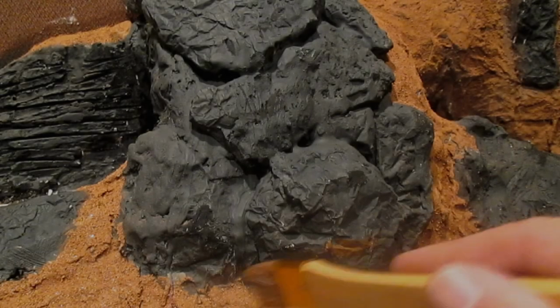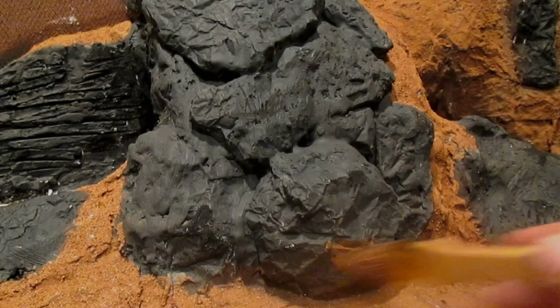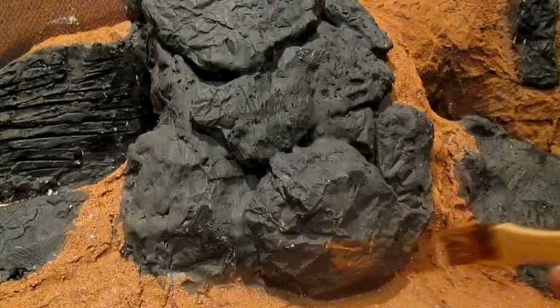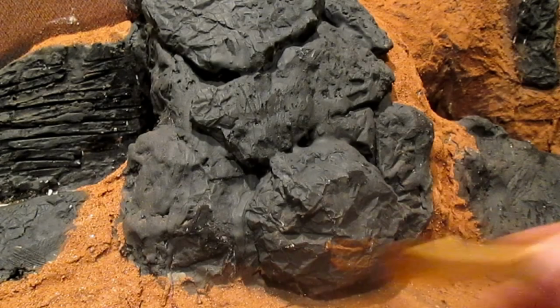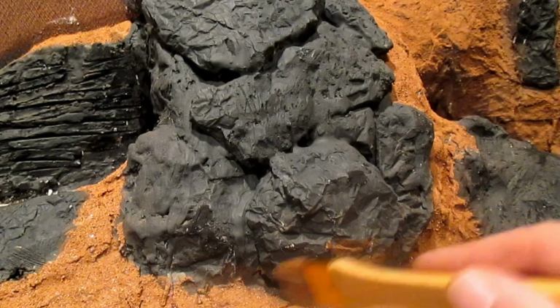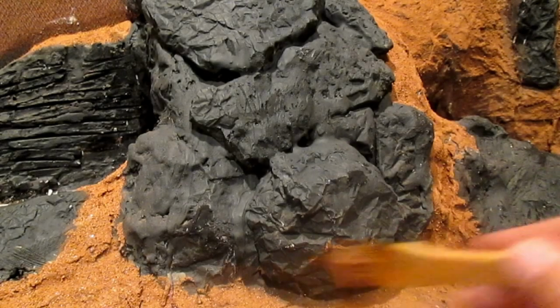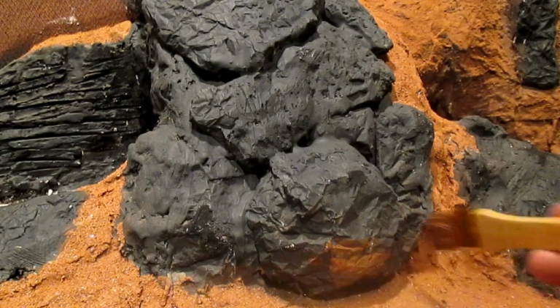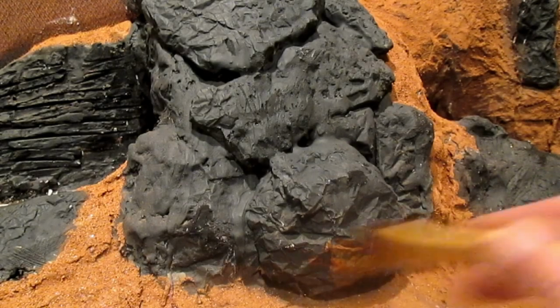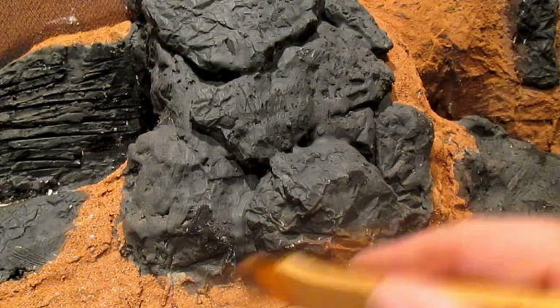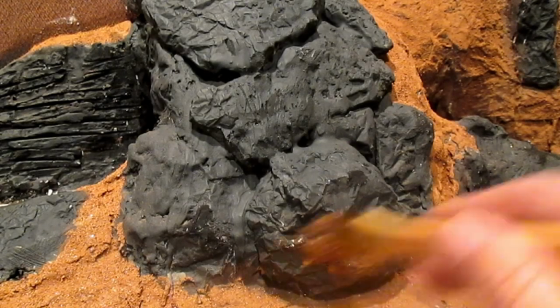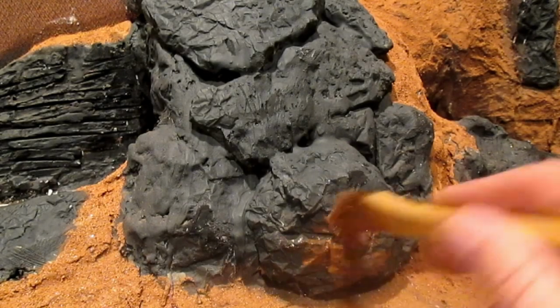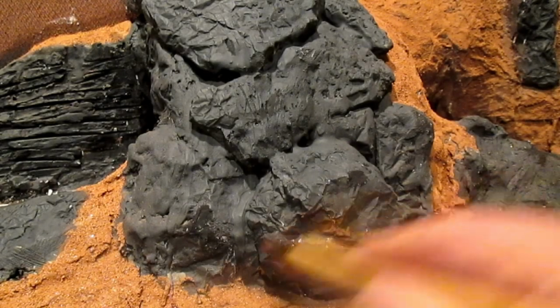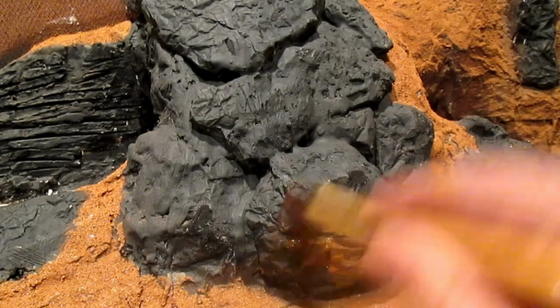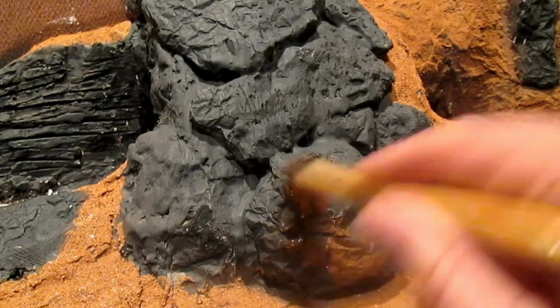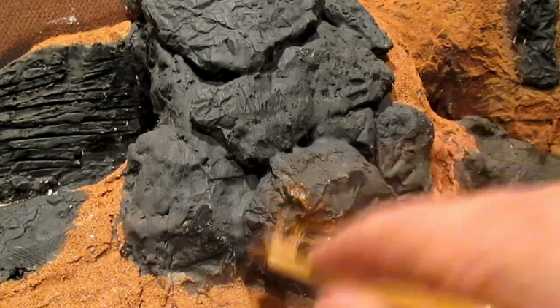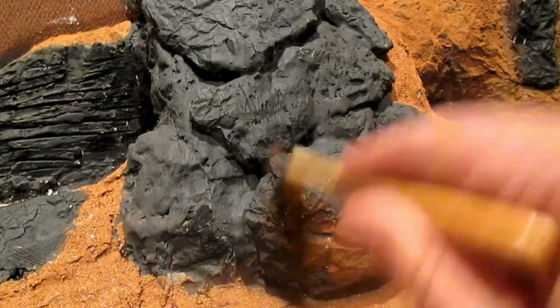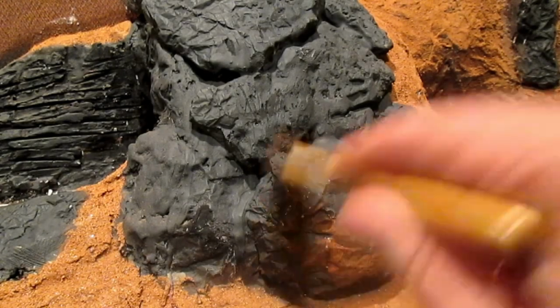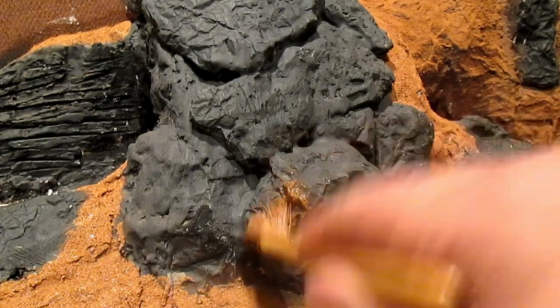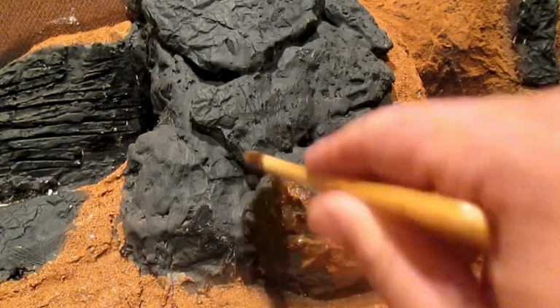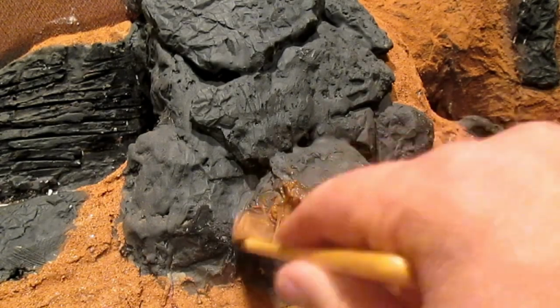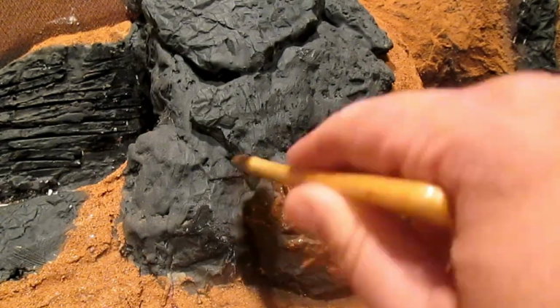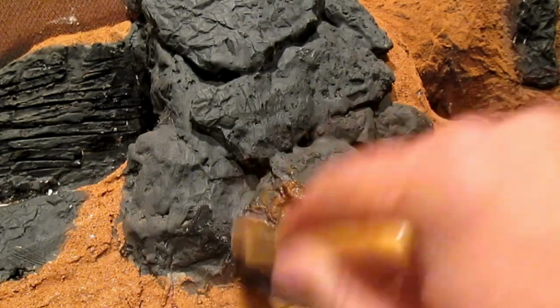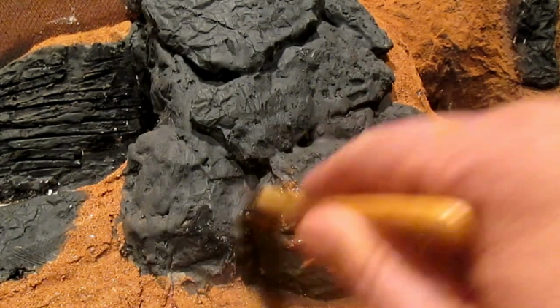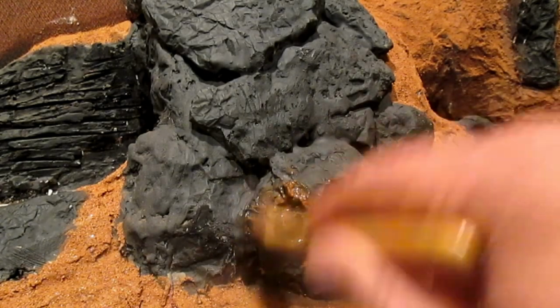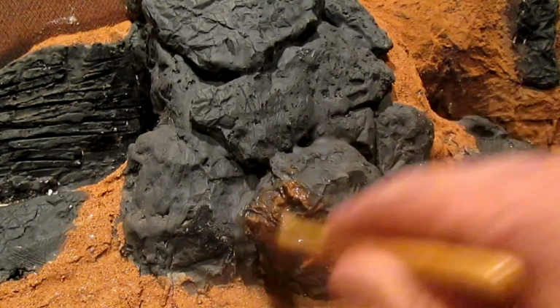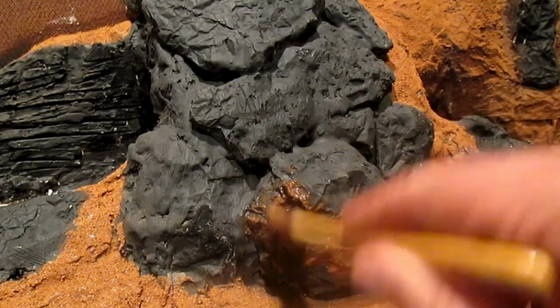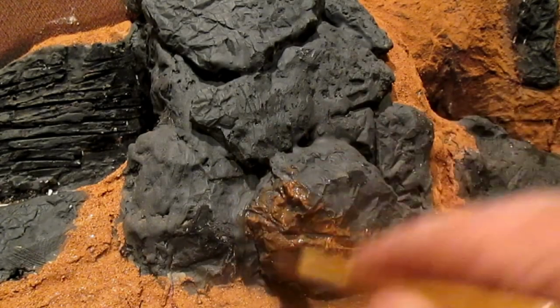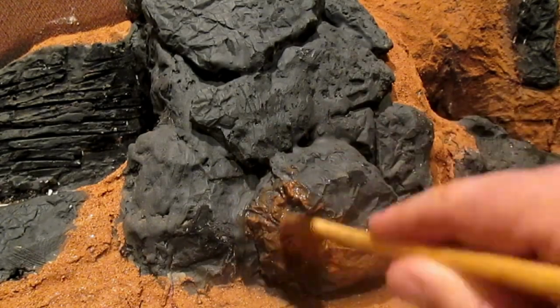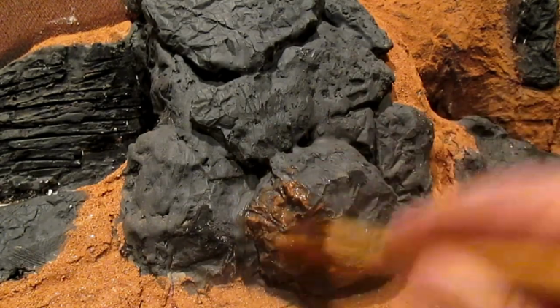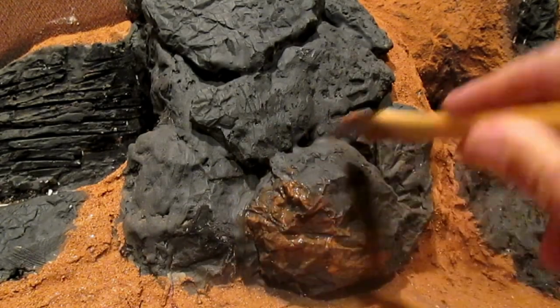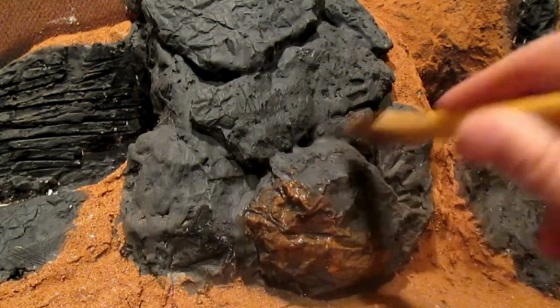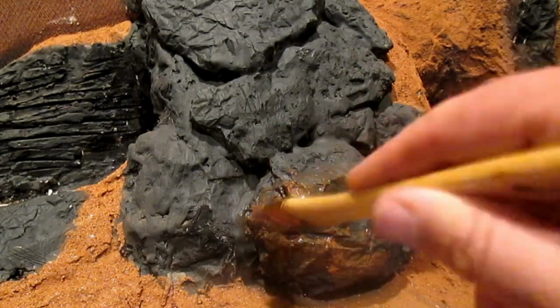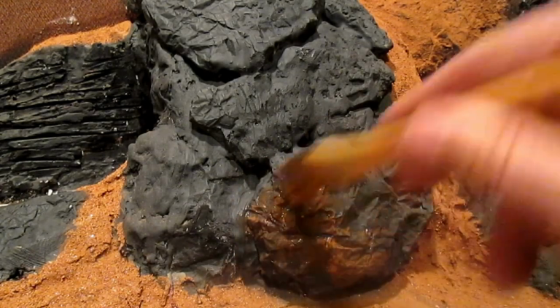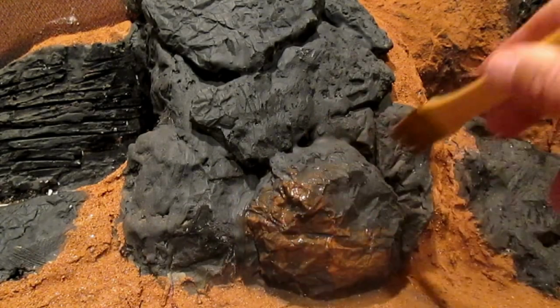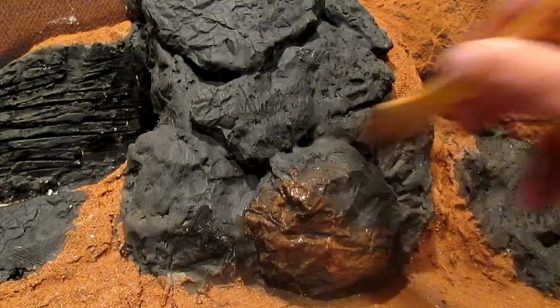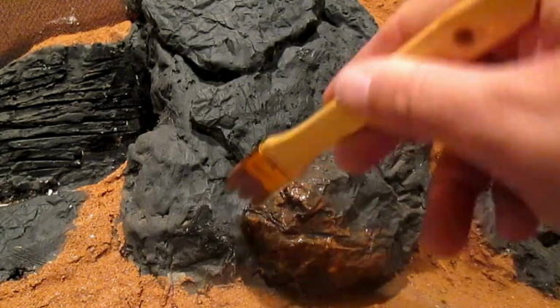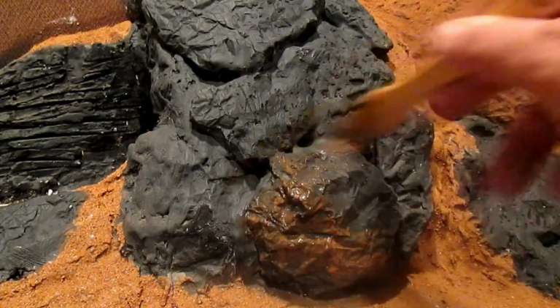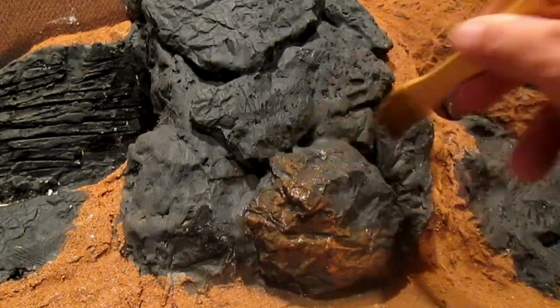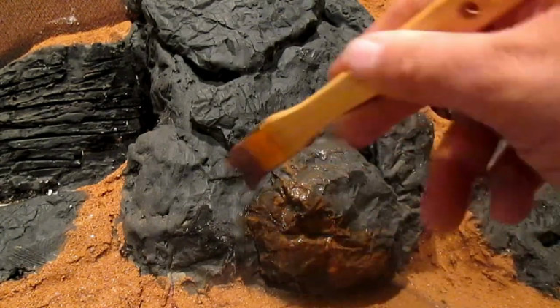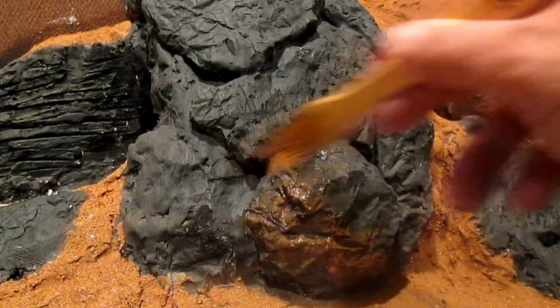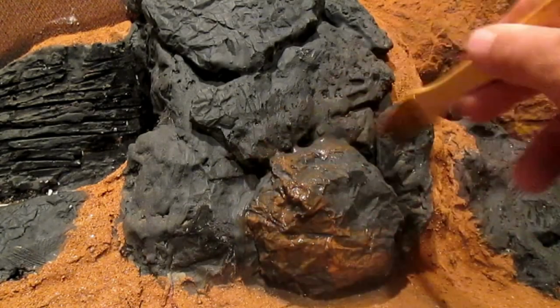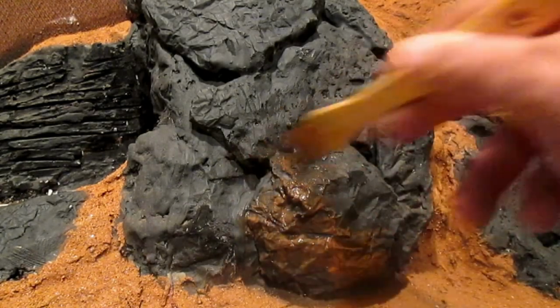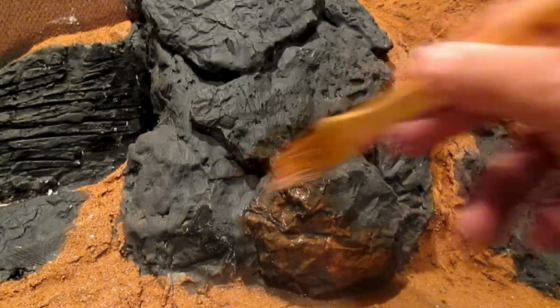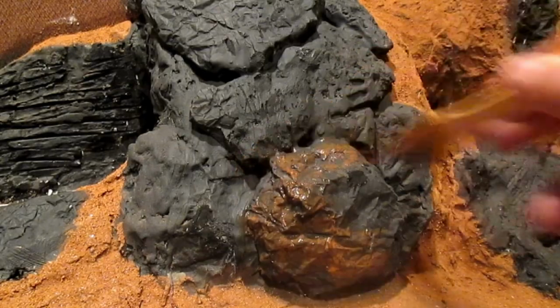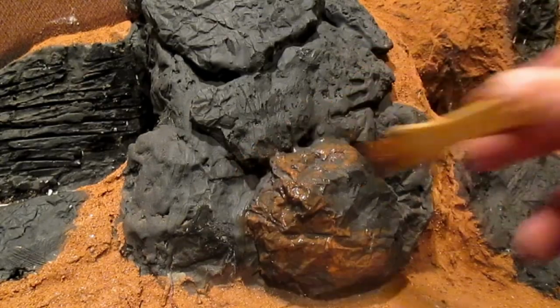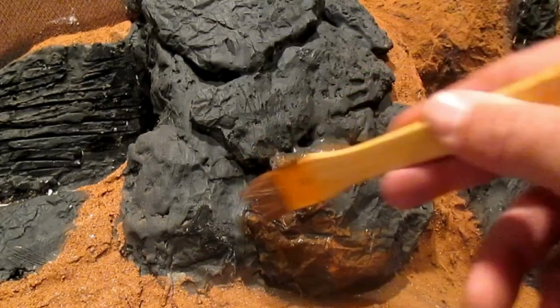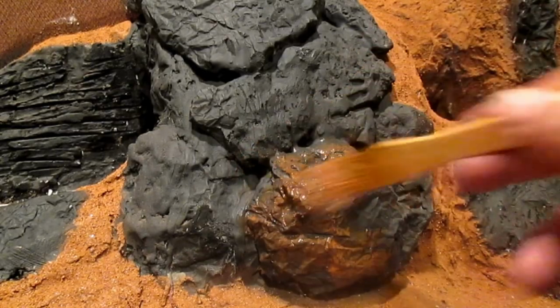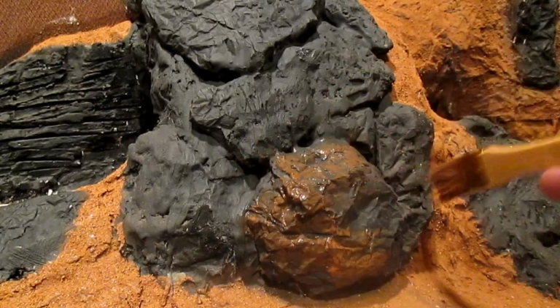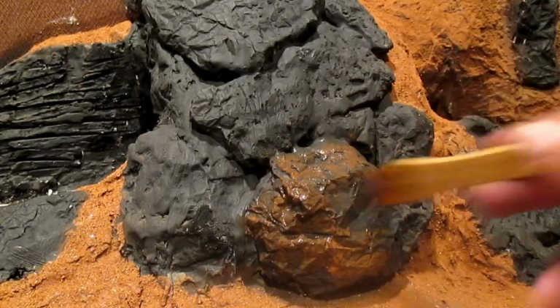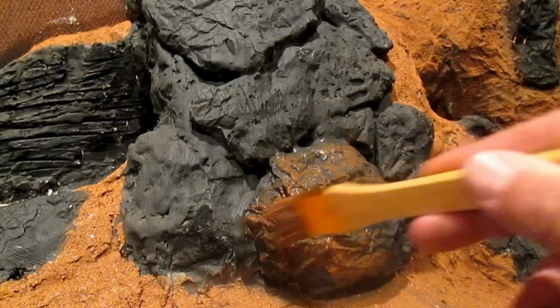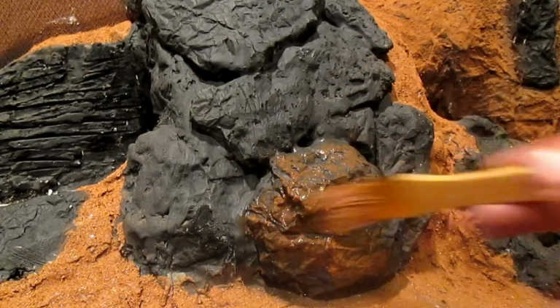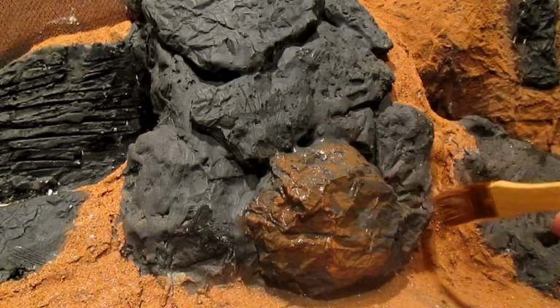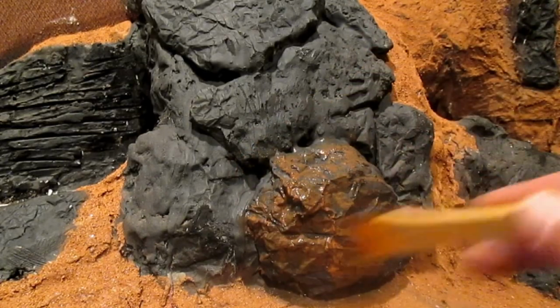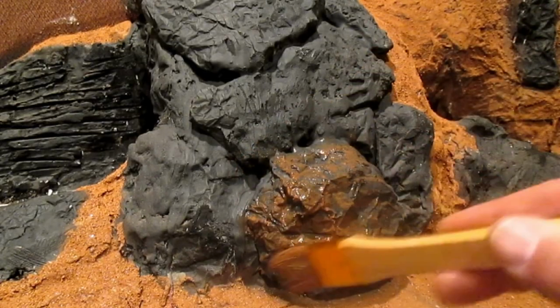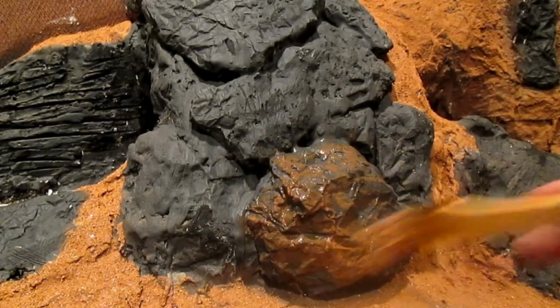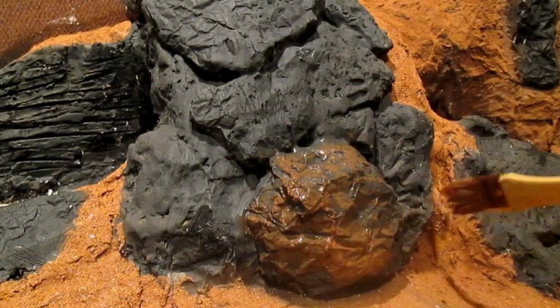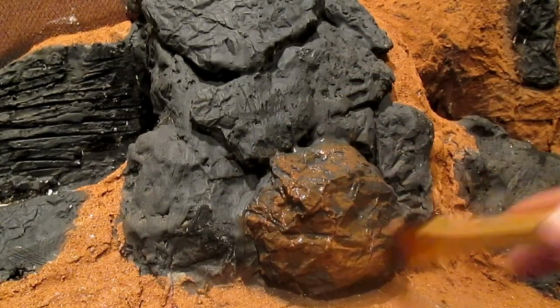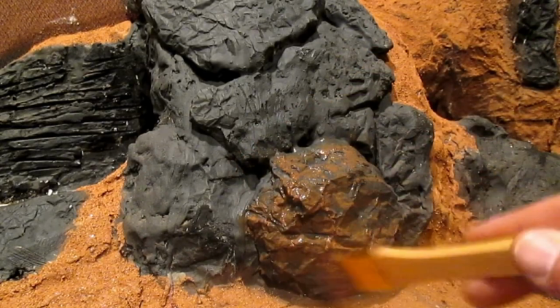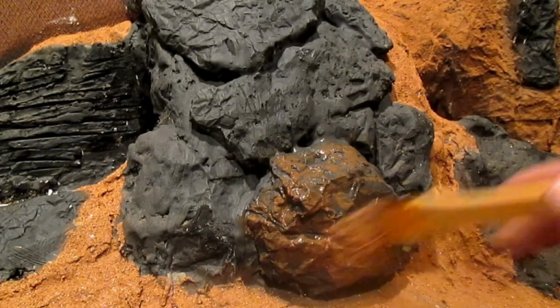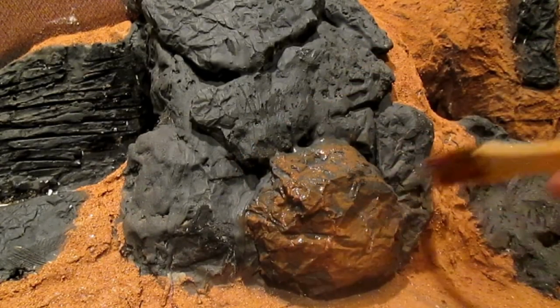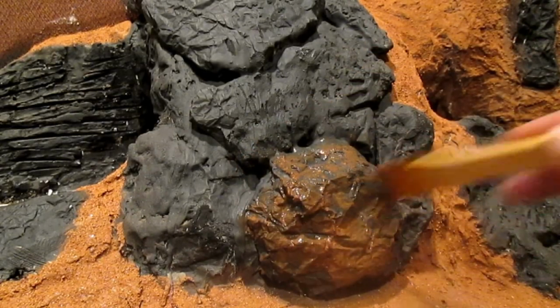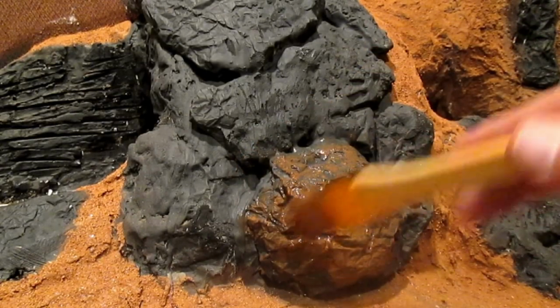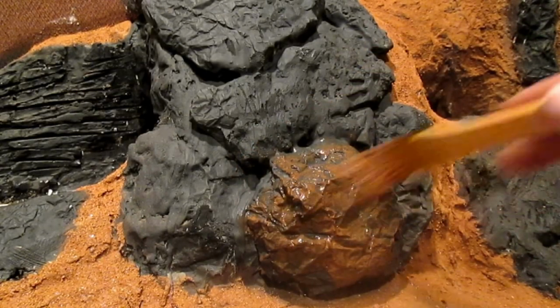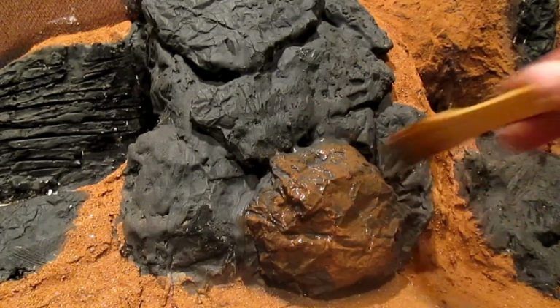Welcome to the Eagle Valley Model Railroad. We're going to continue work on the mountain in this video.